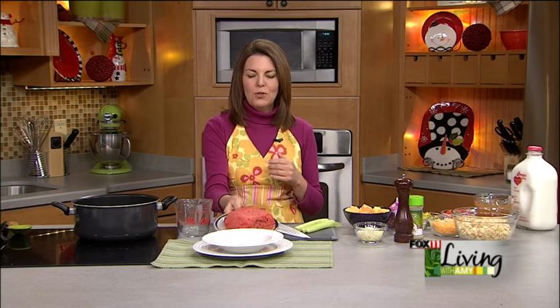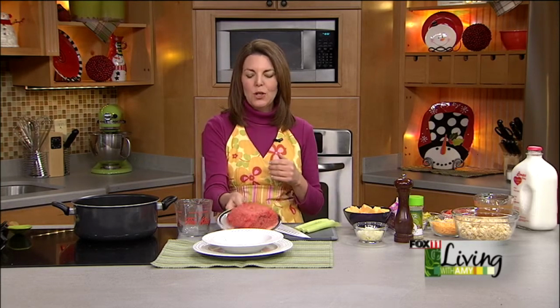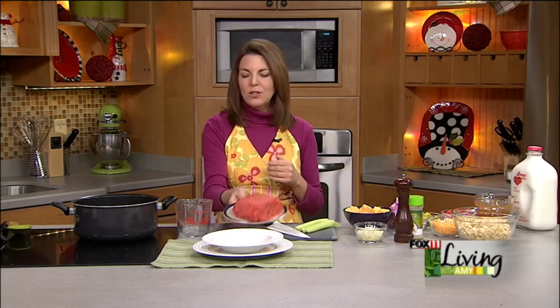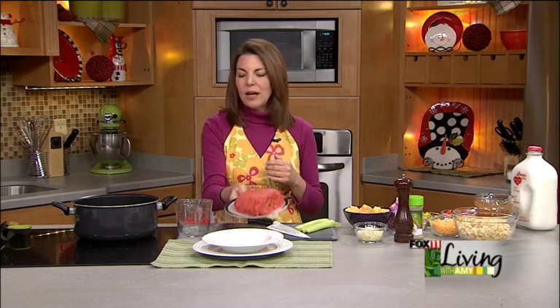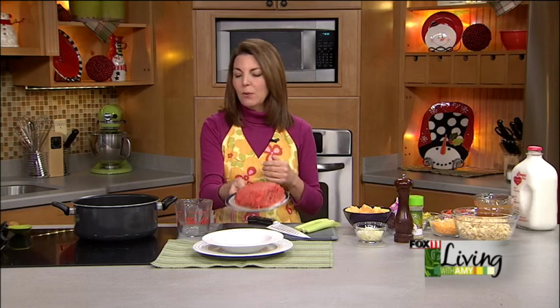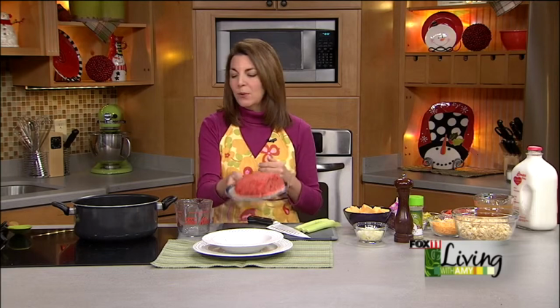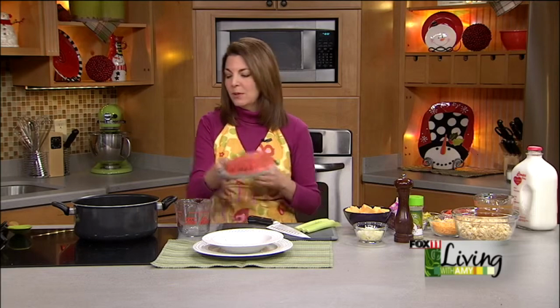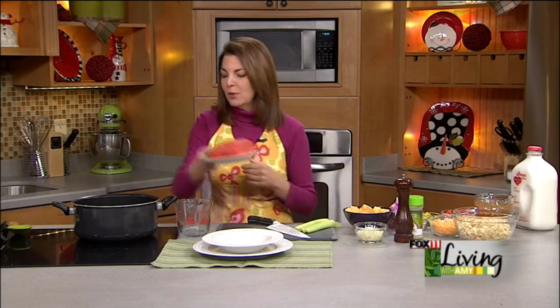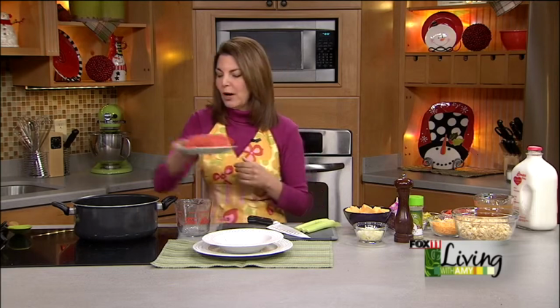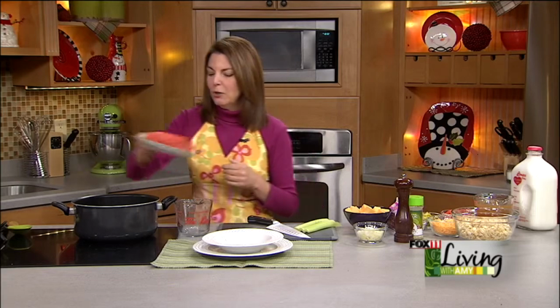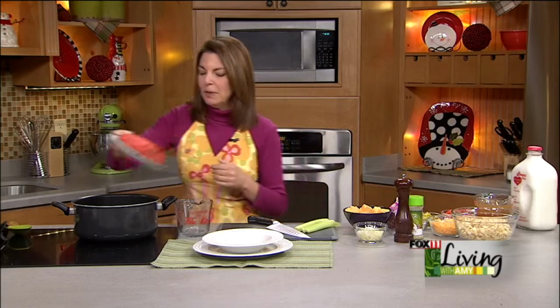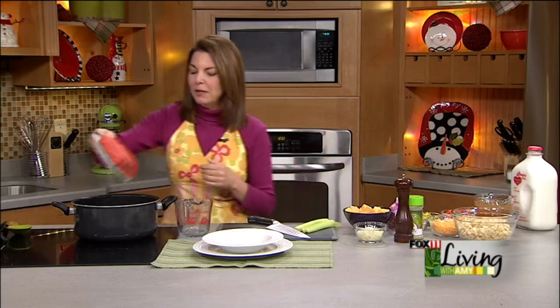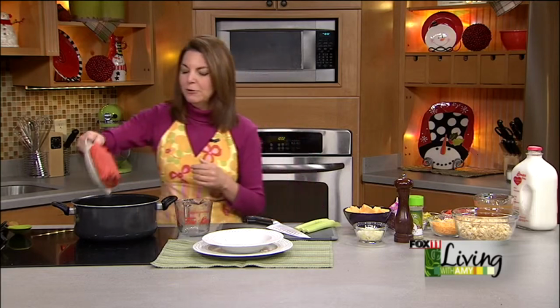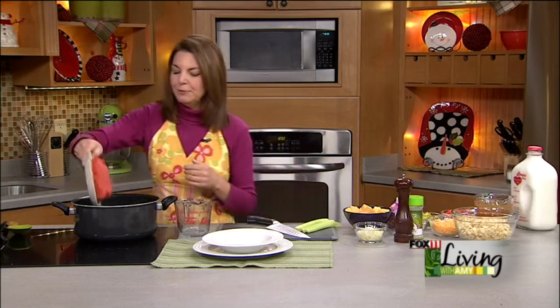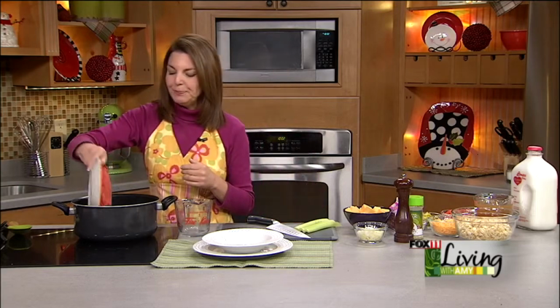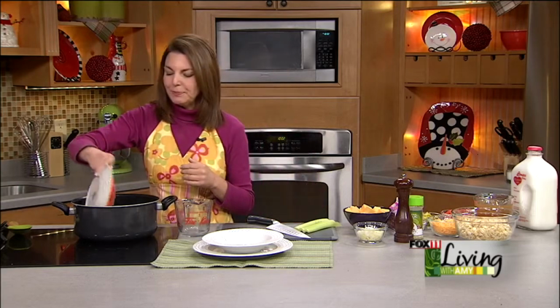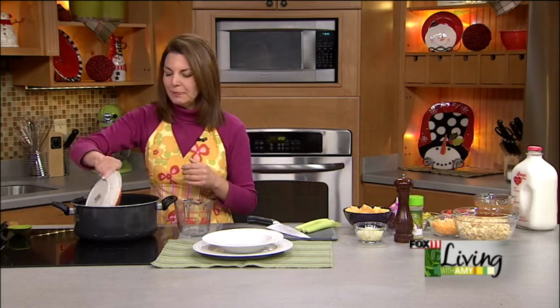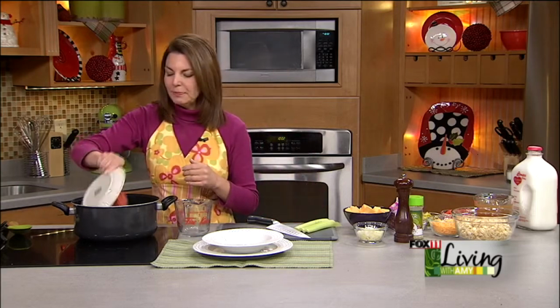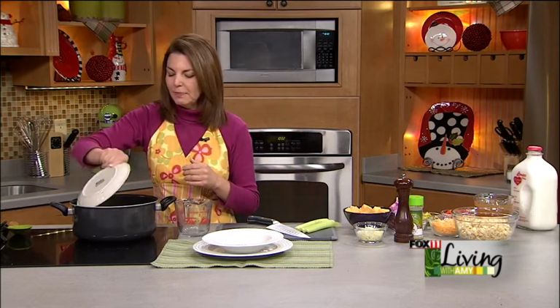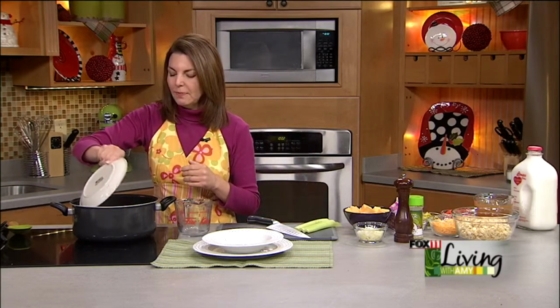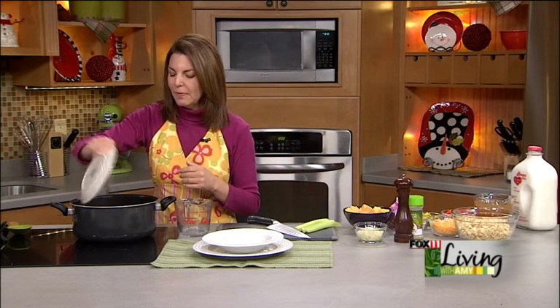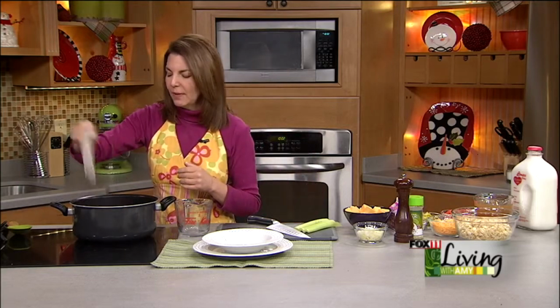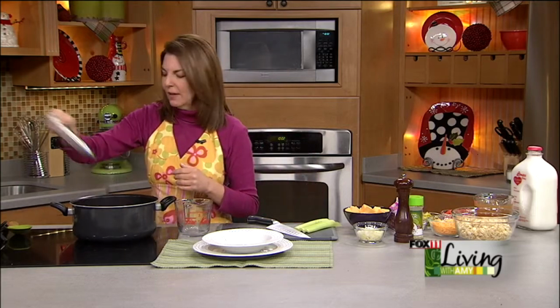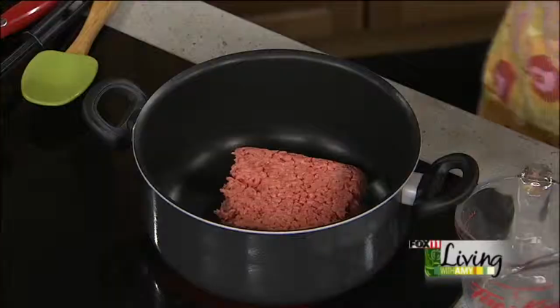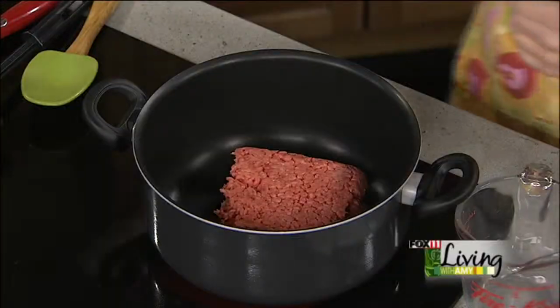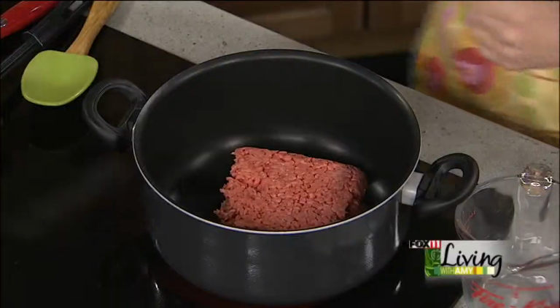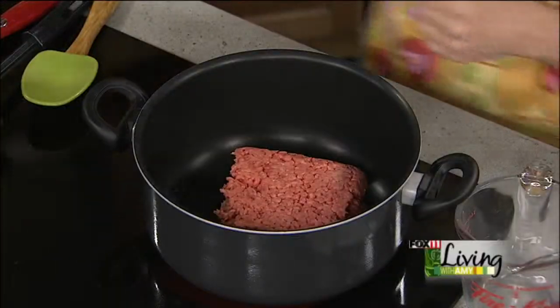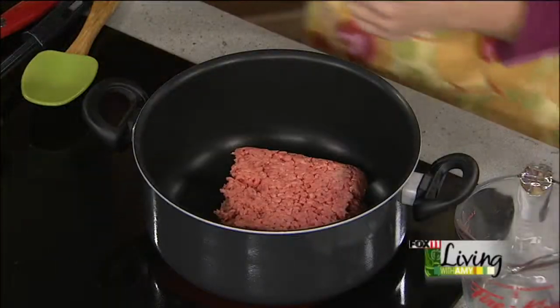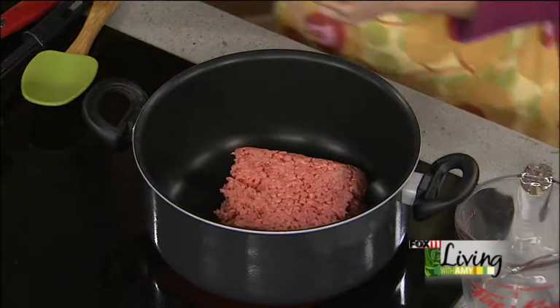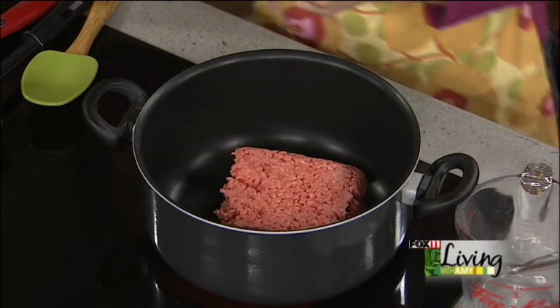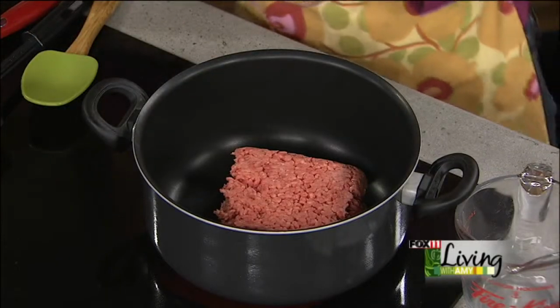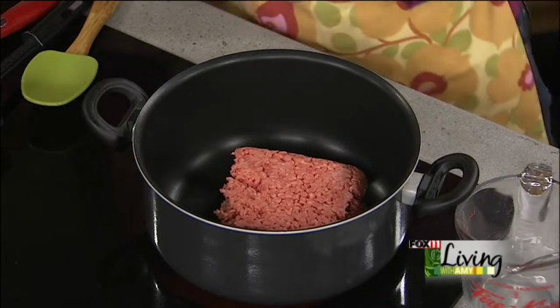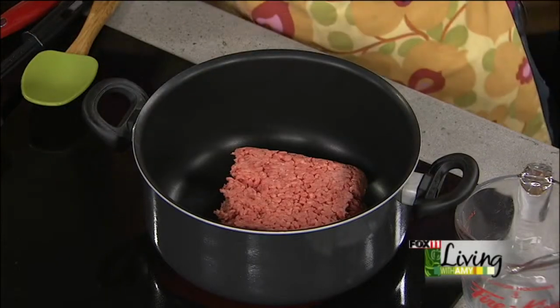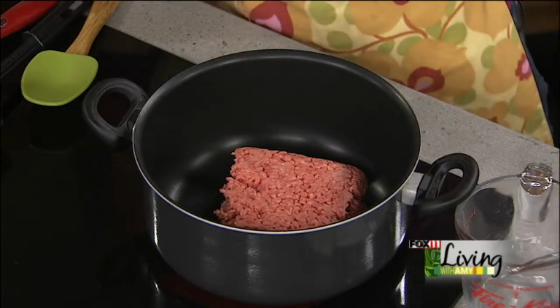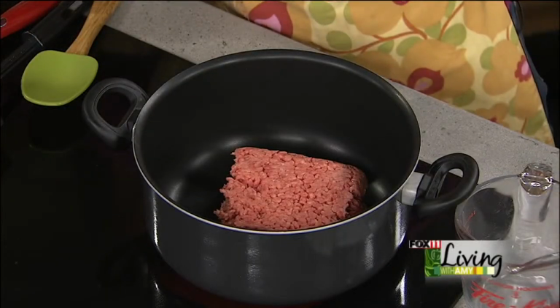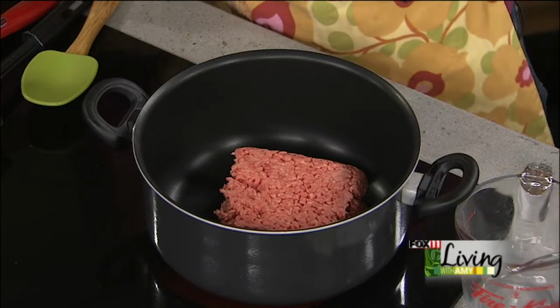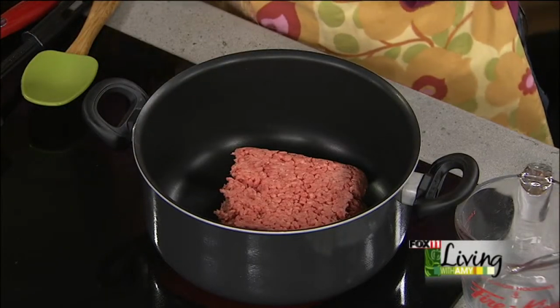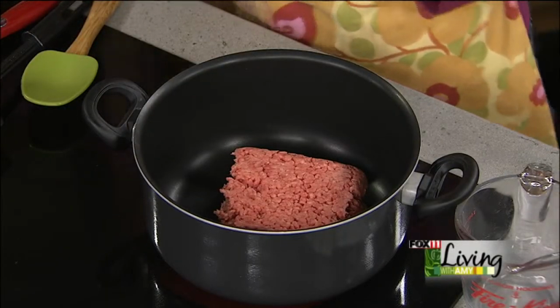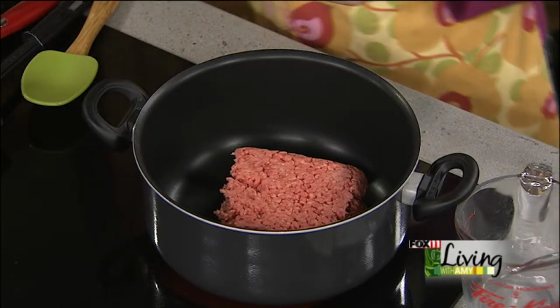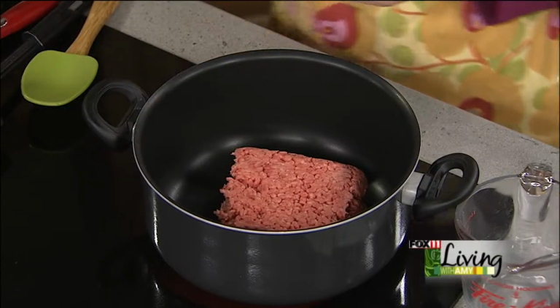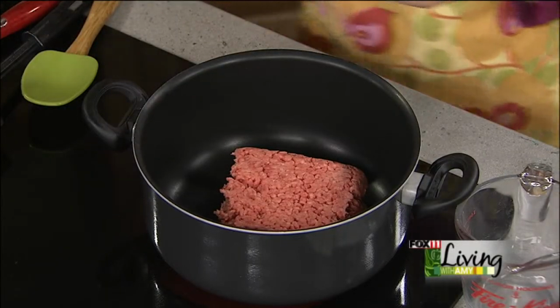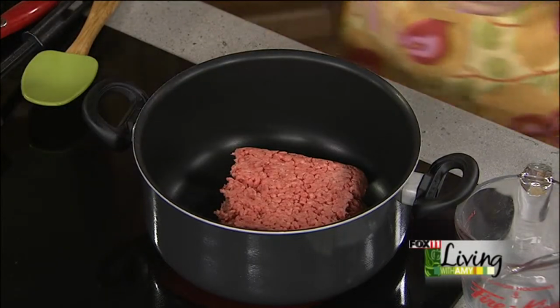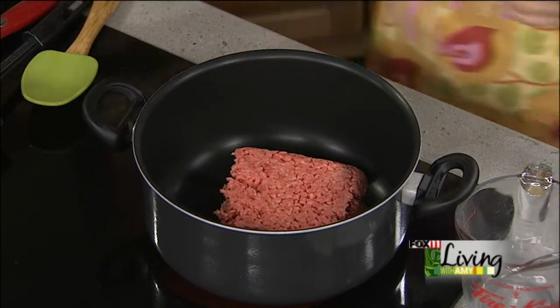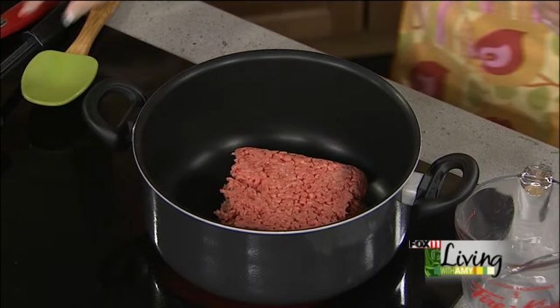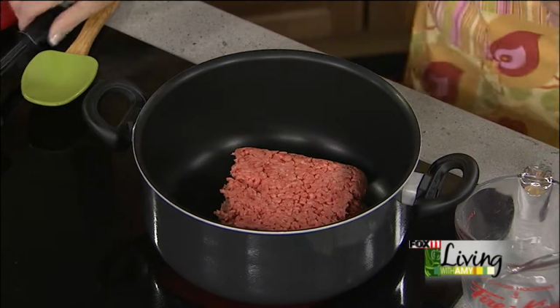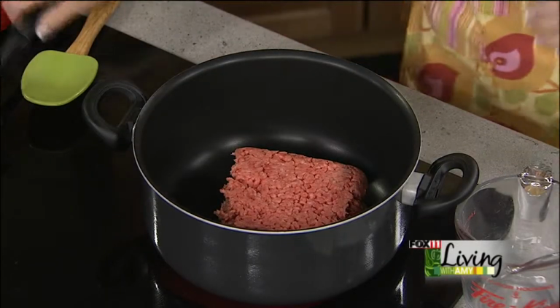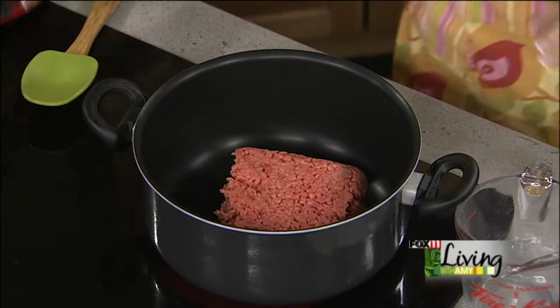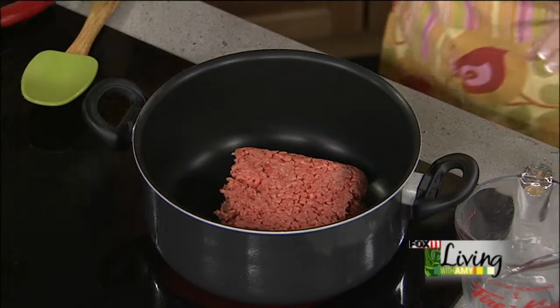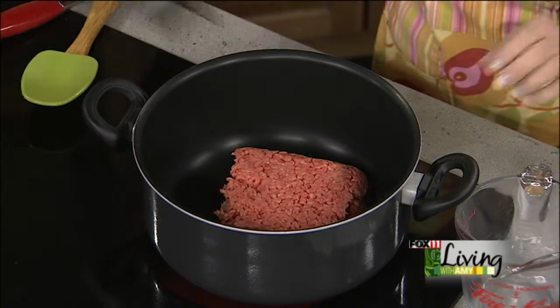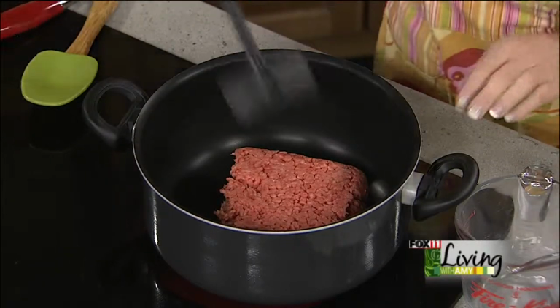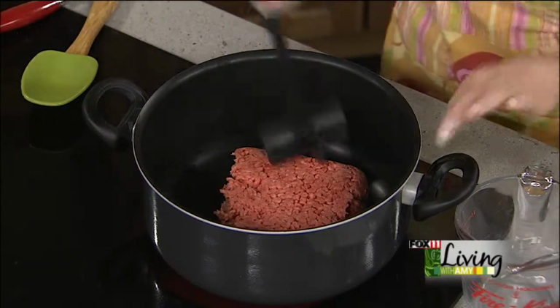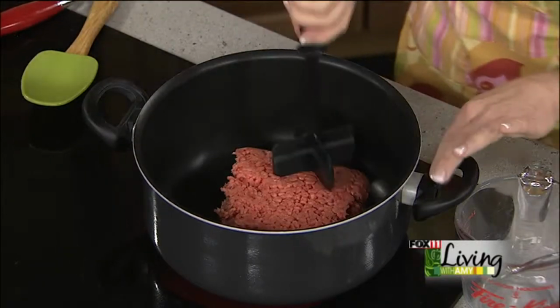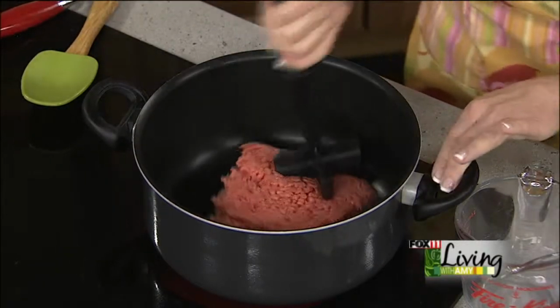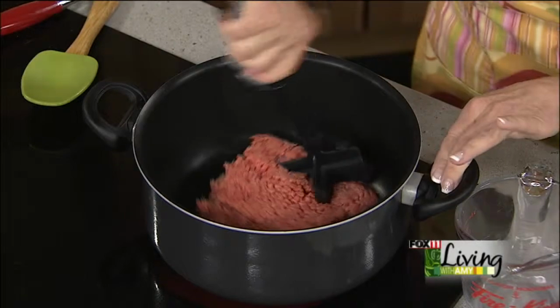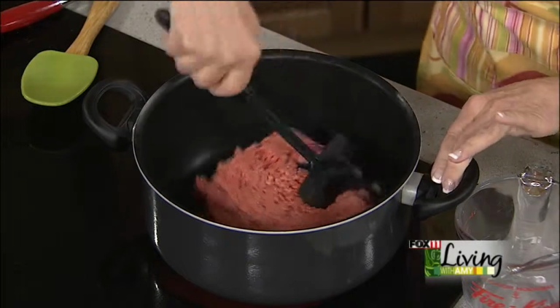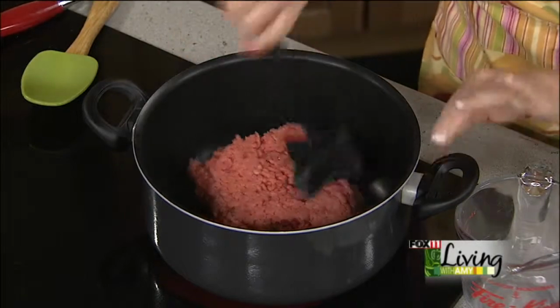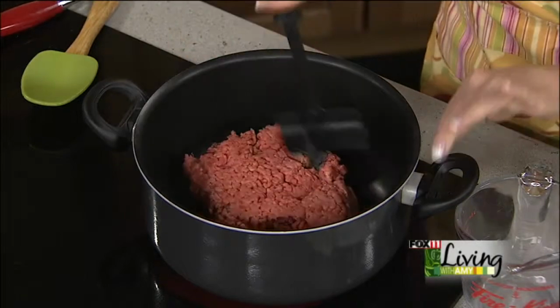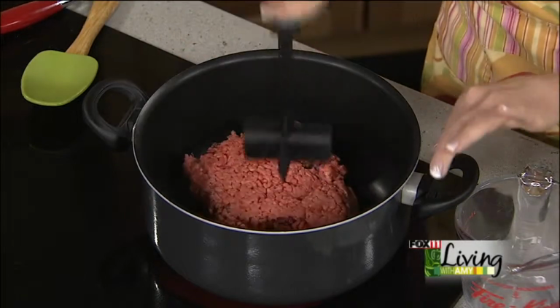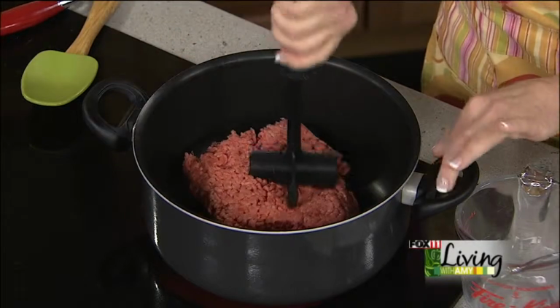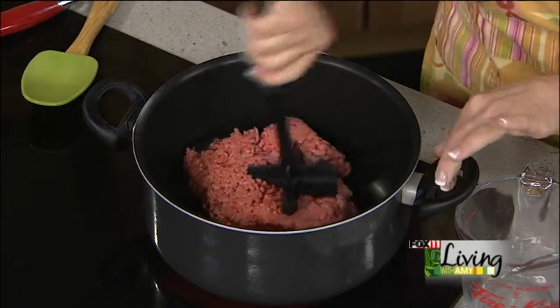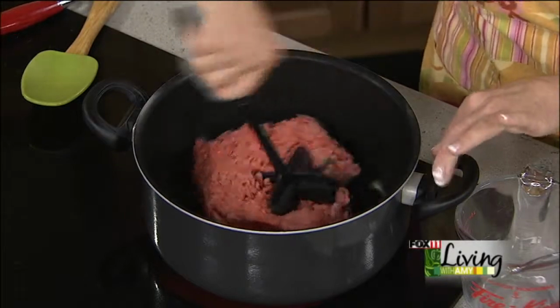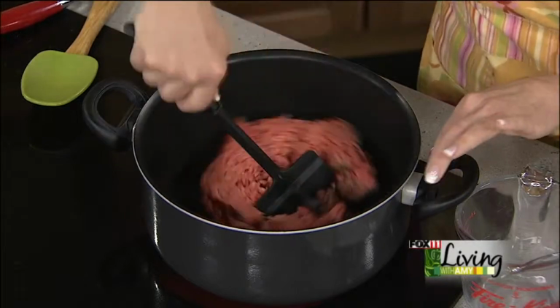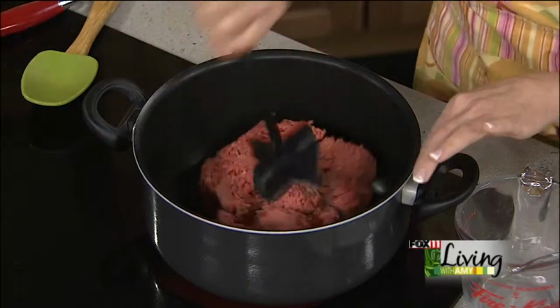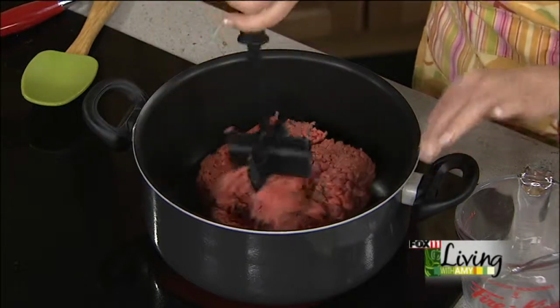So it starts out with some ground beef, and I'm just going to get the ground beef going — about a pound, pound and a half.